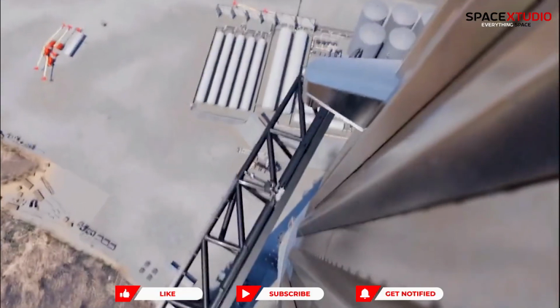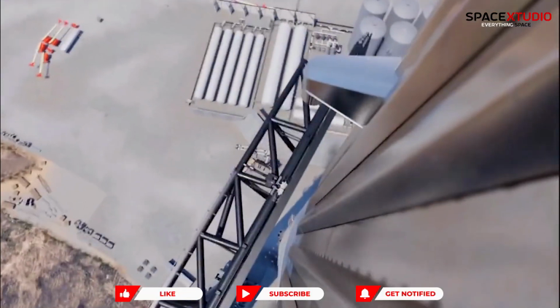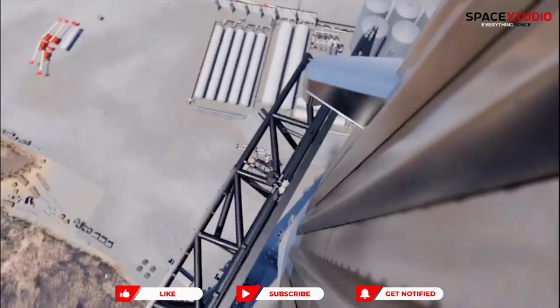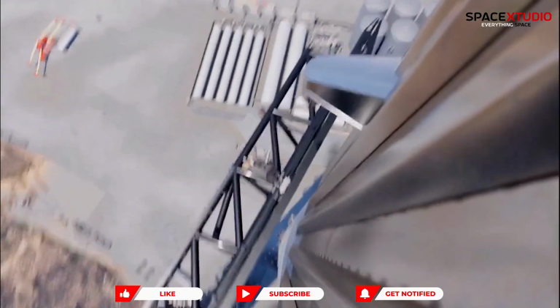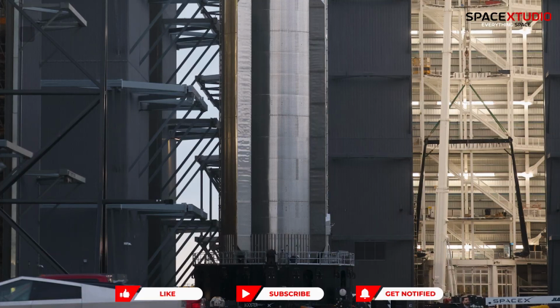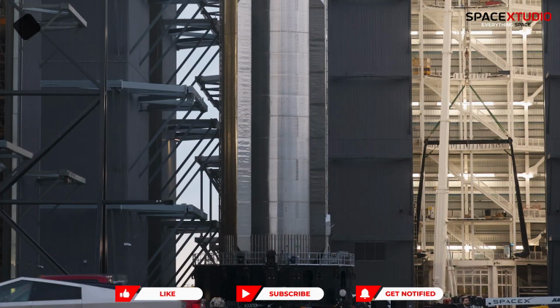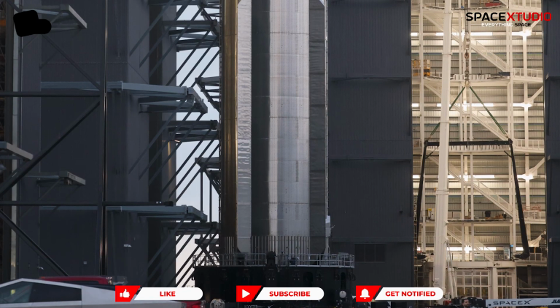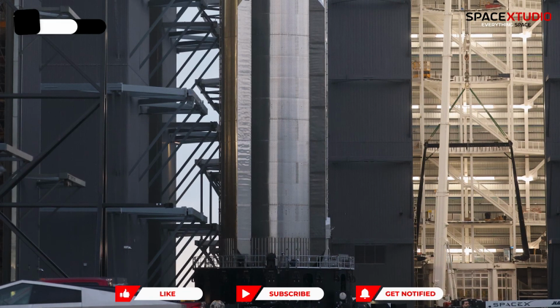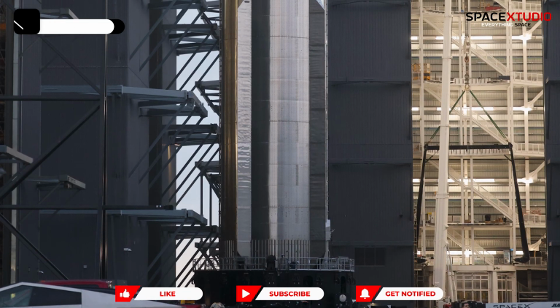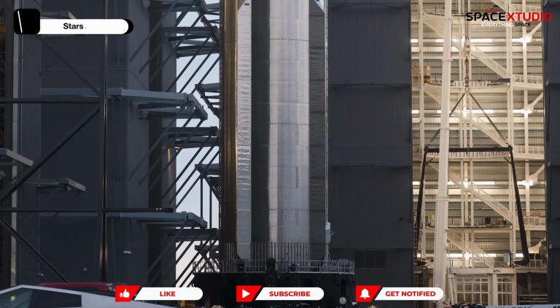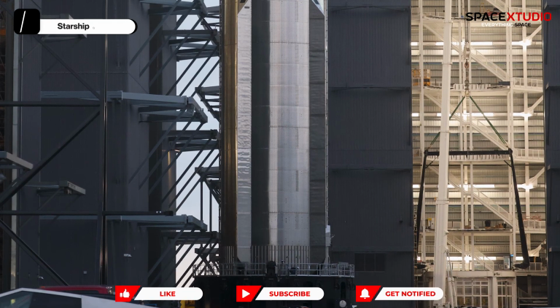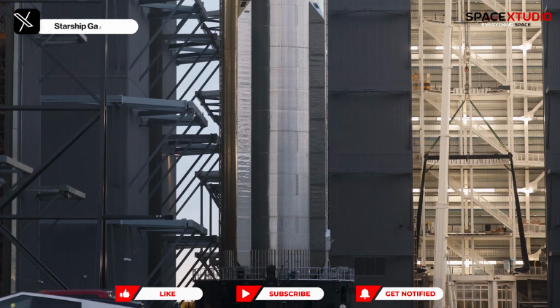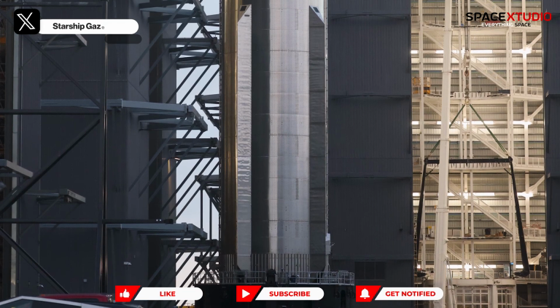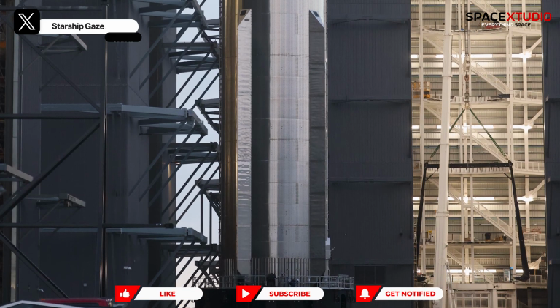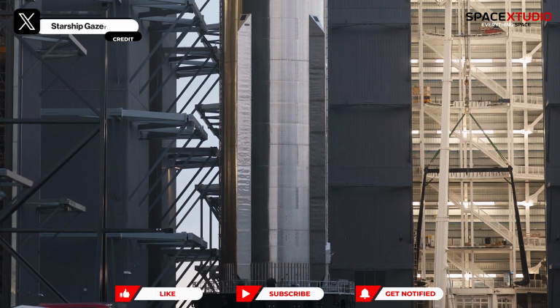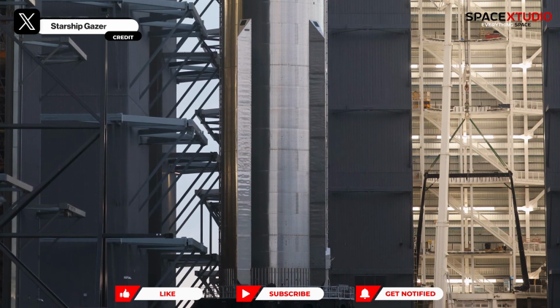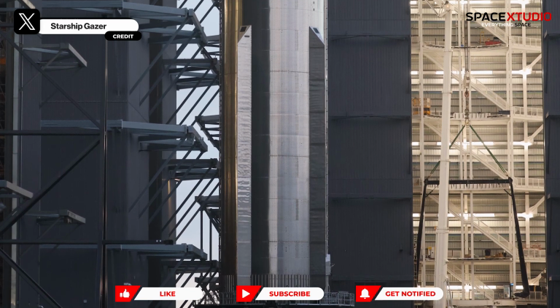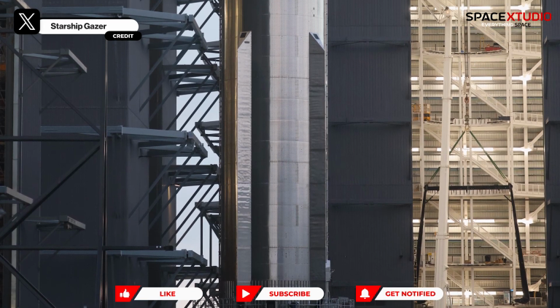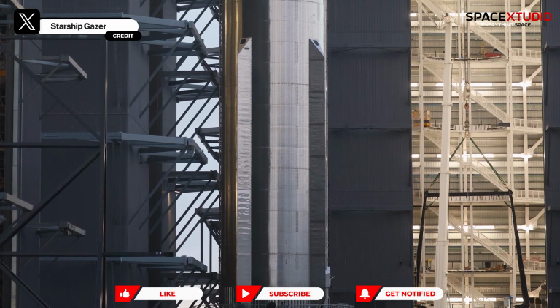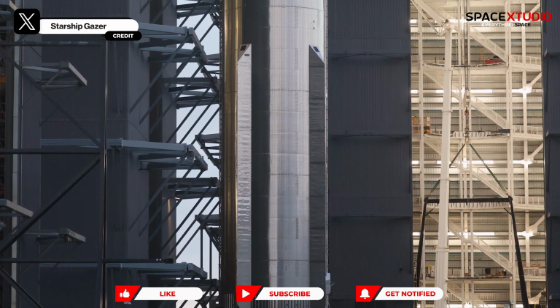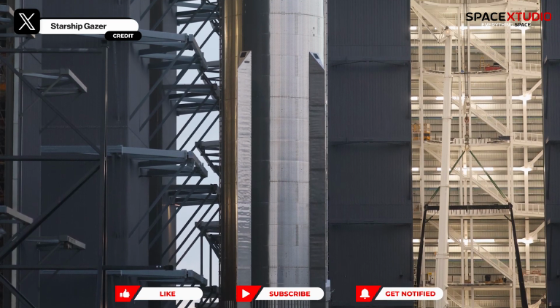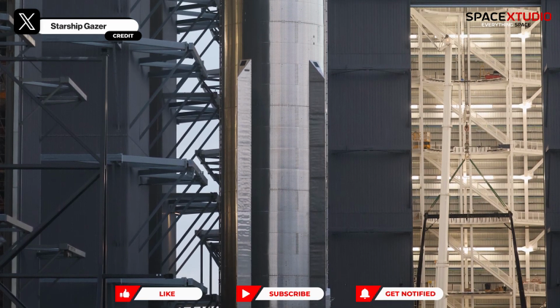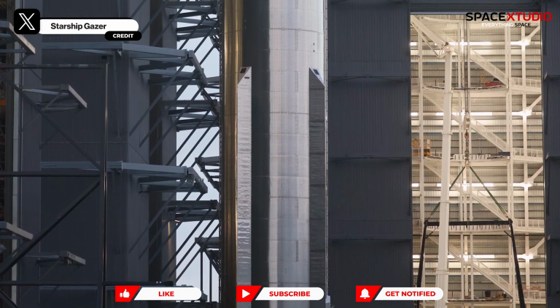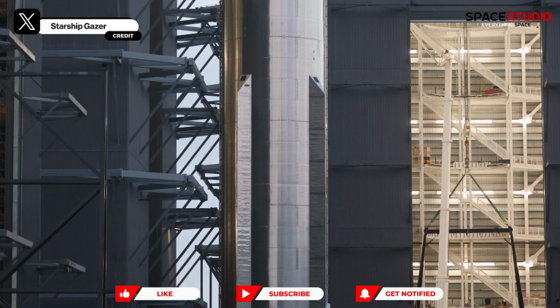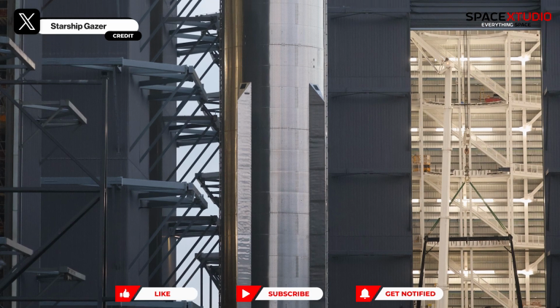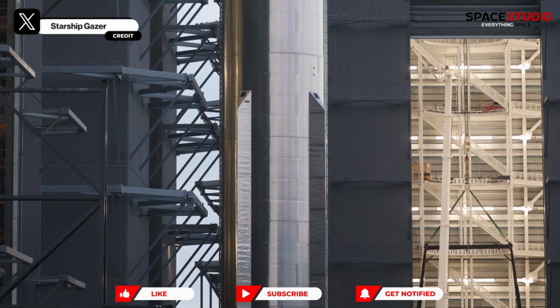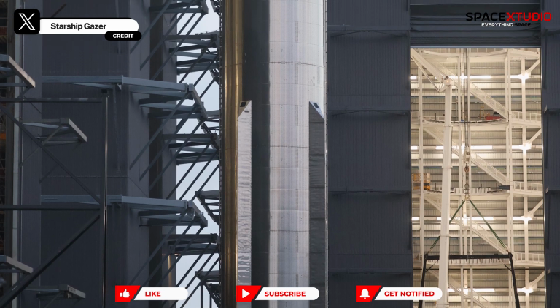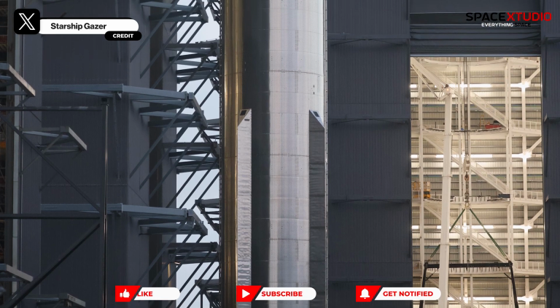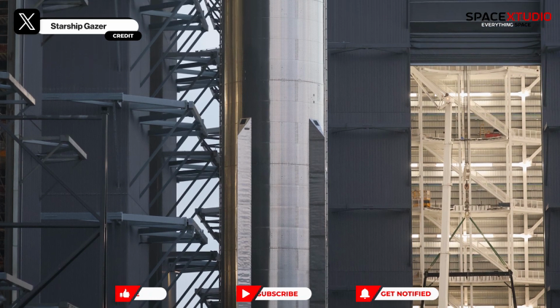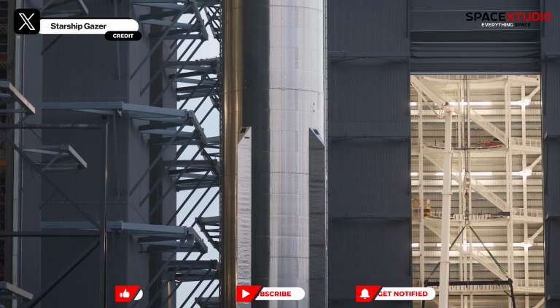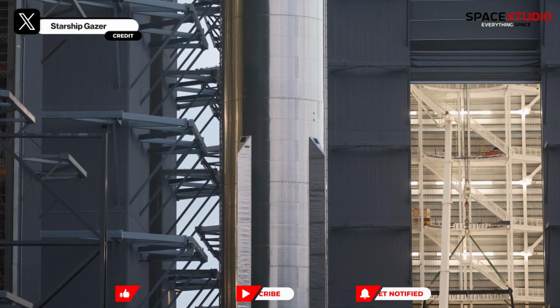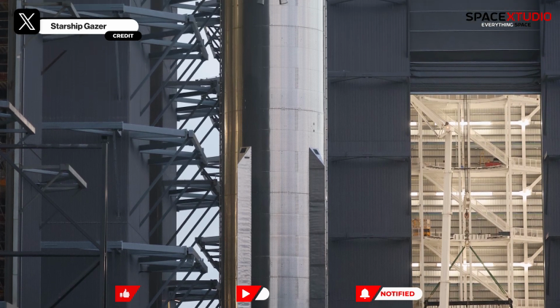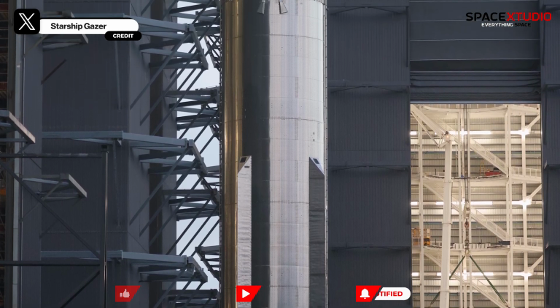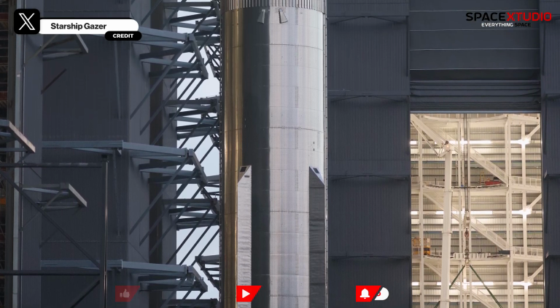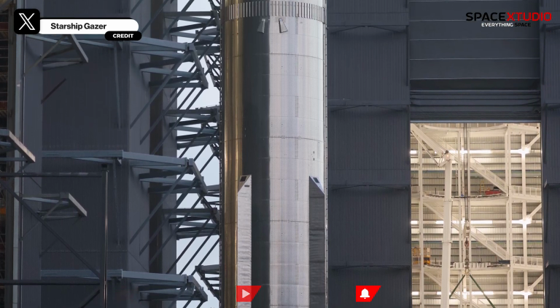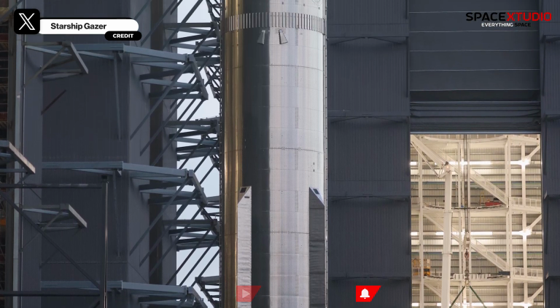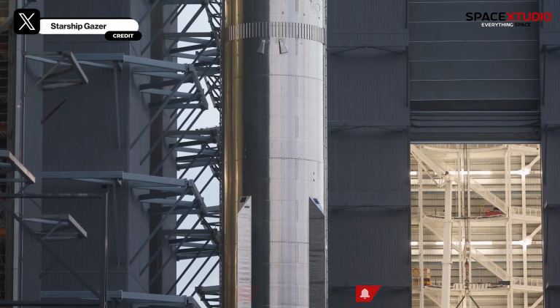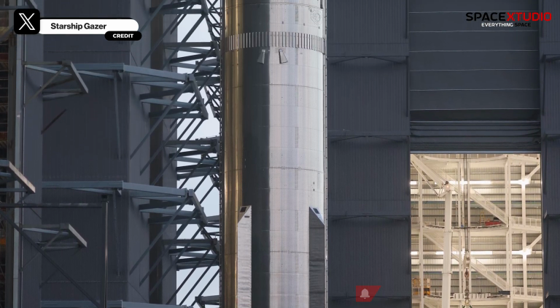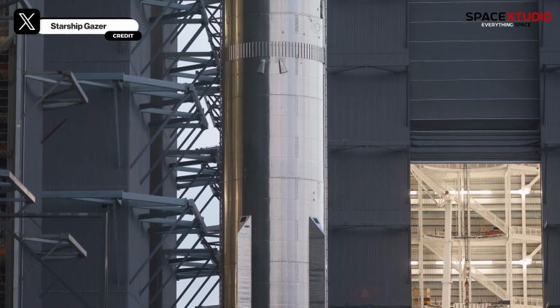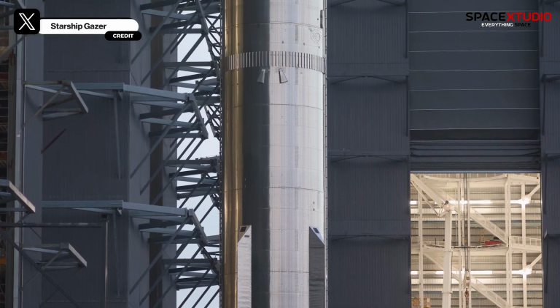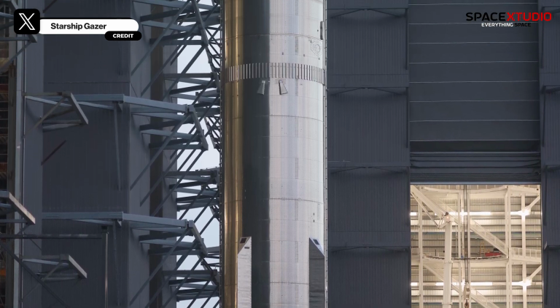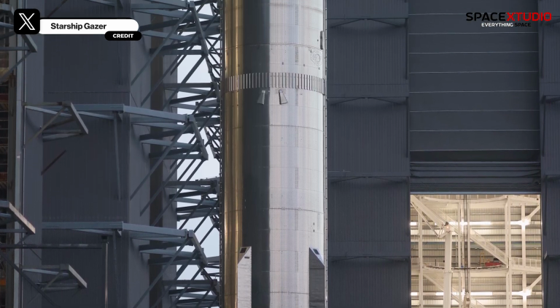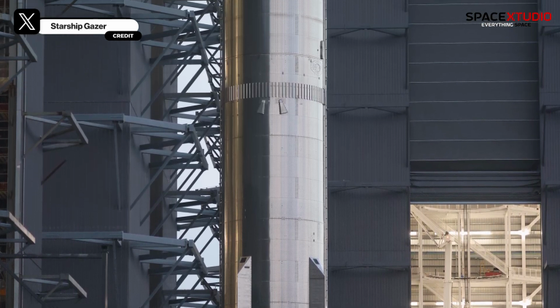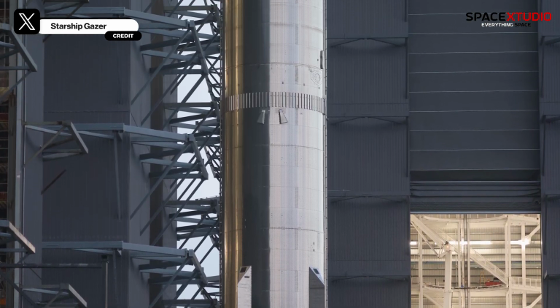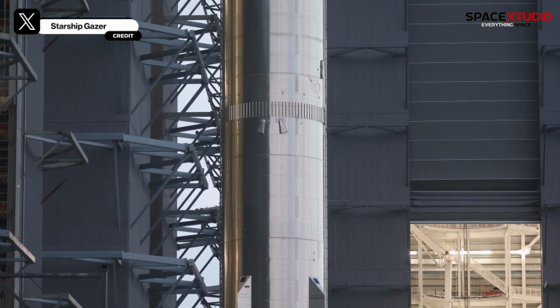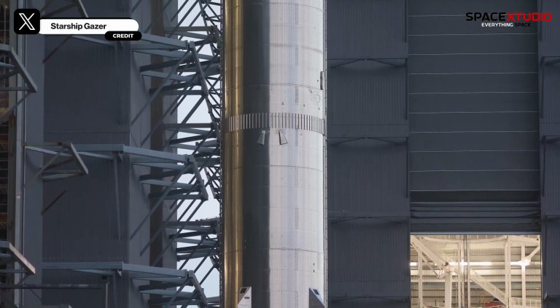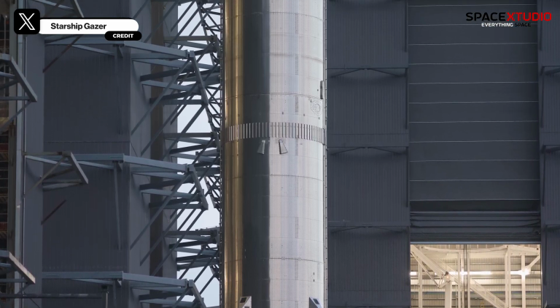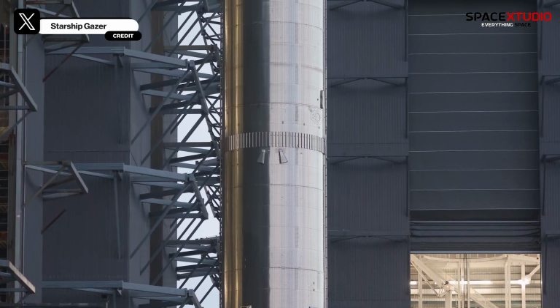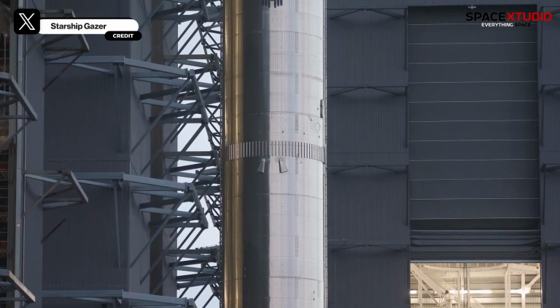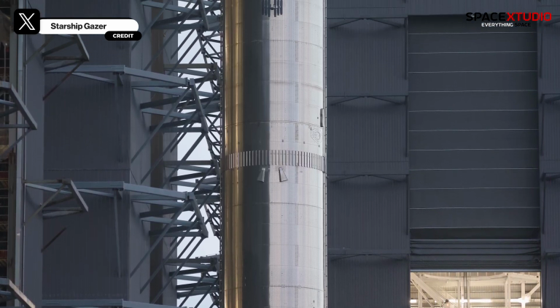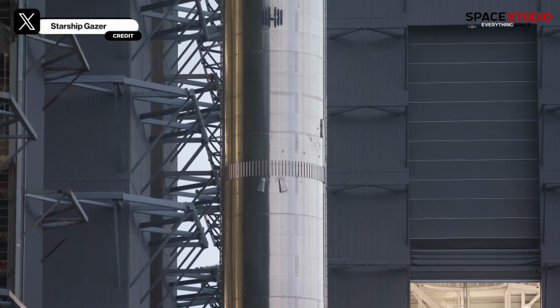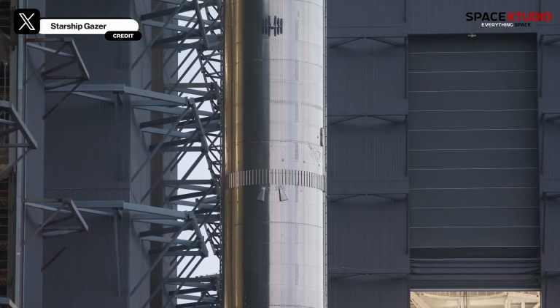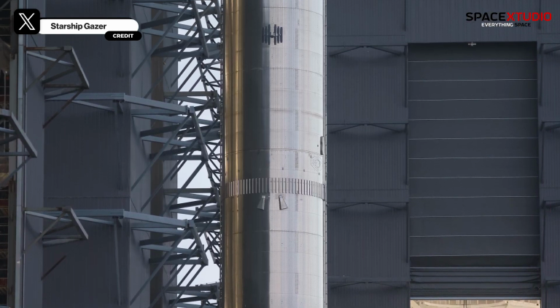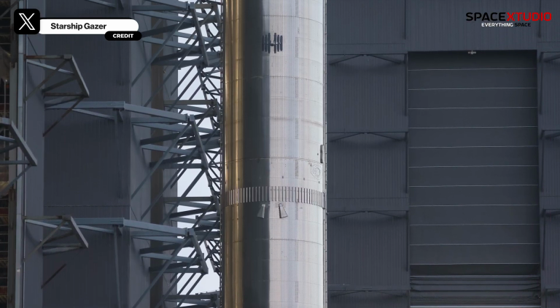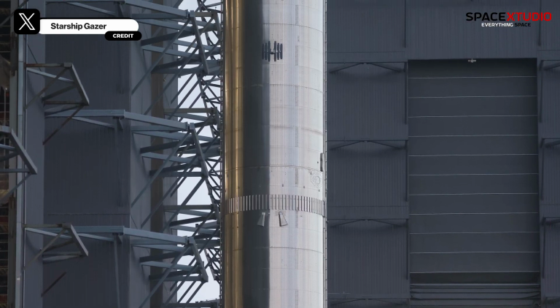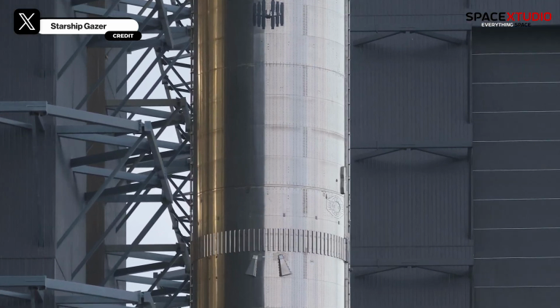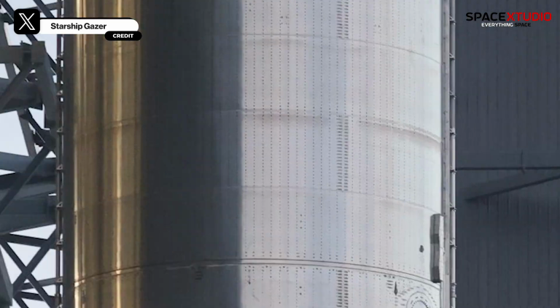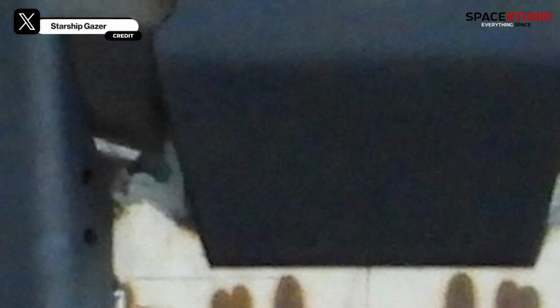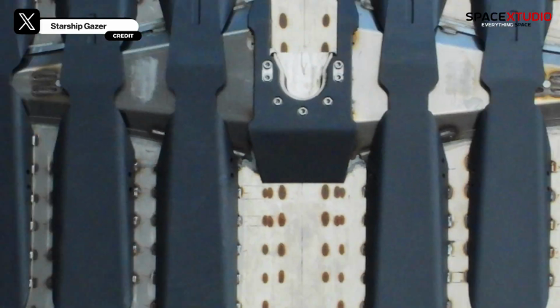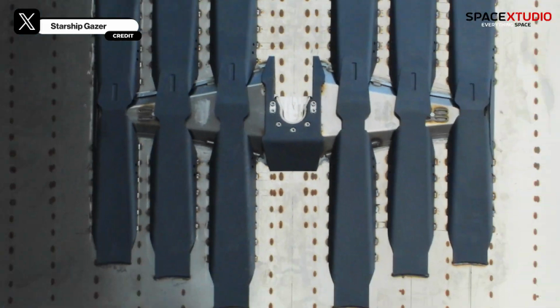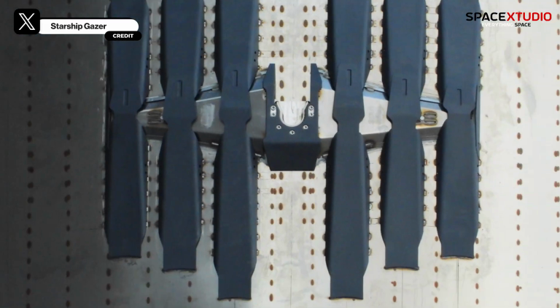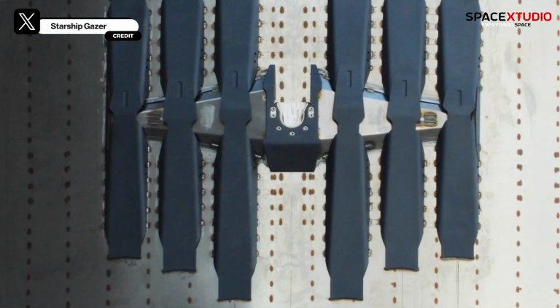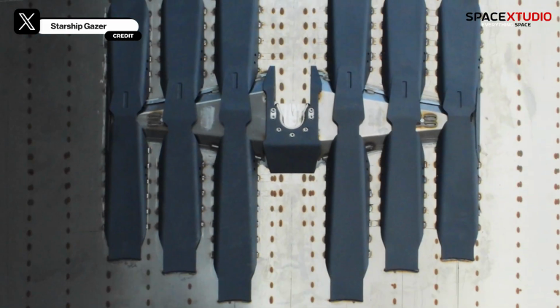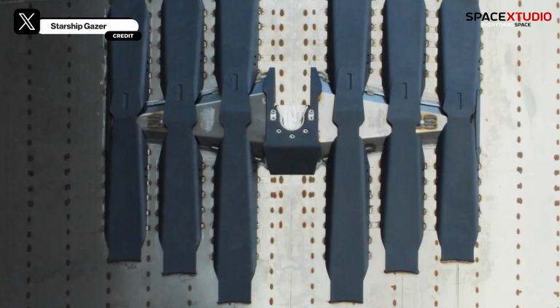Booster 12 itself has received several upgrades, including new features around the ramp stringers and lower stabilization points.